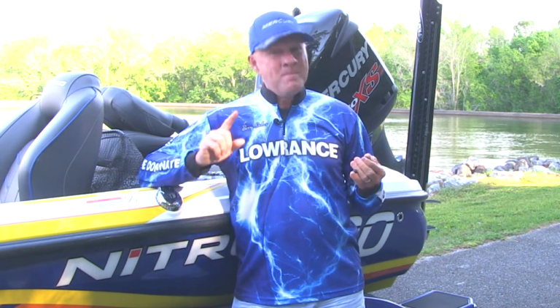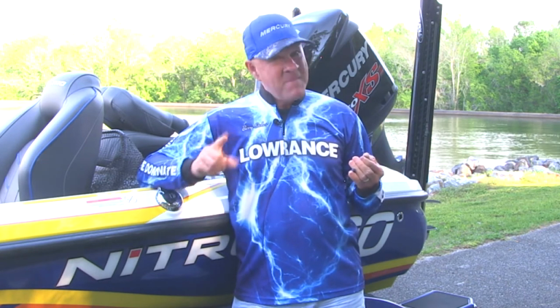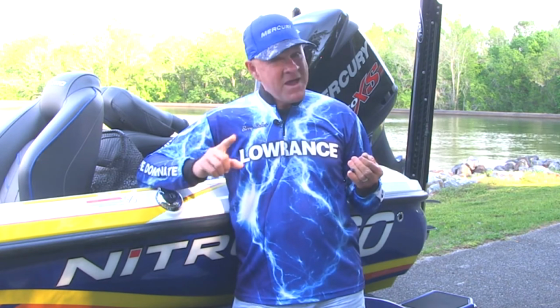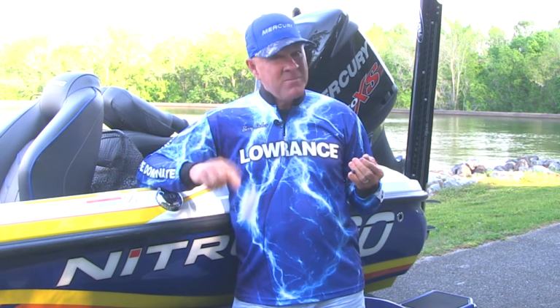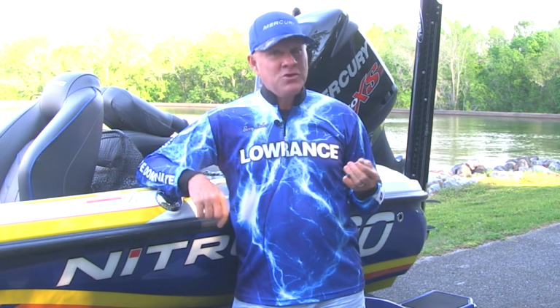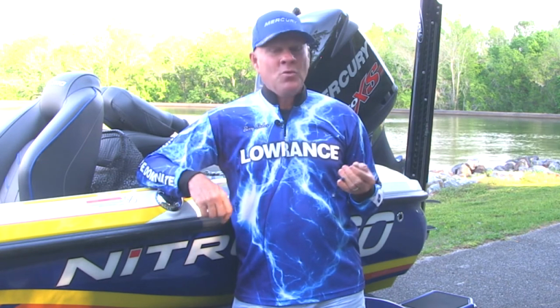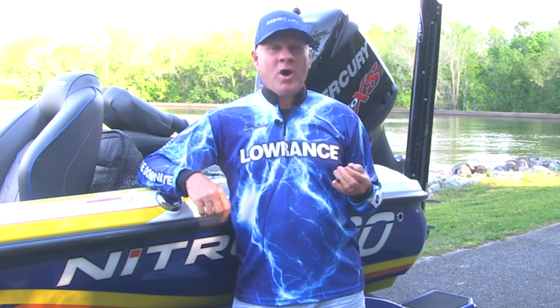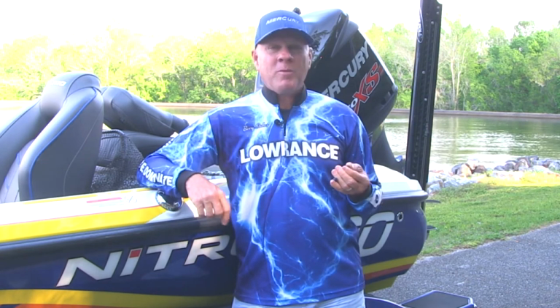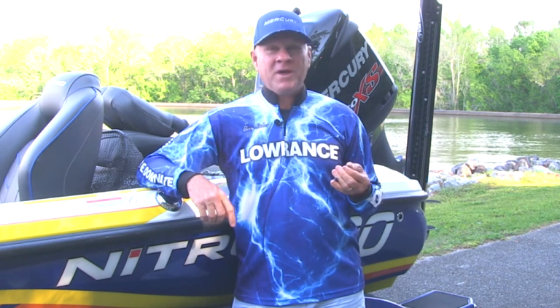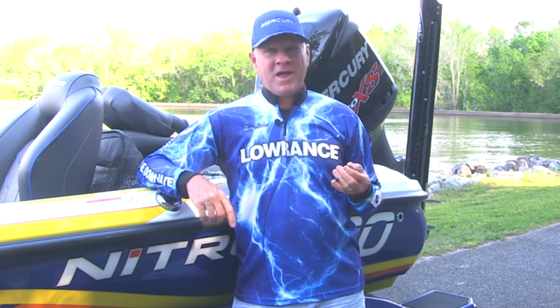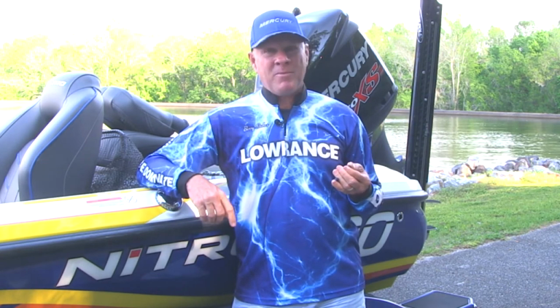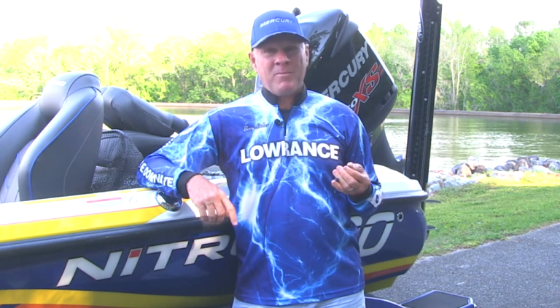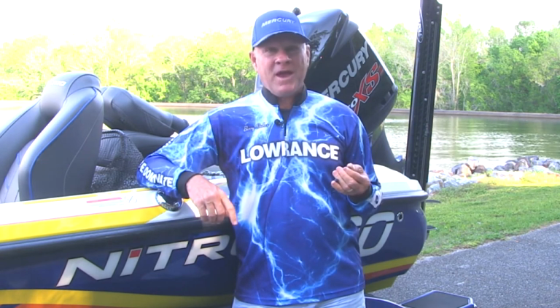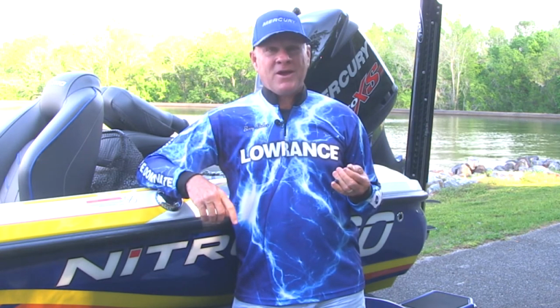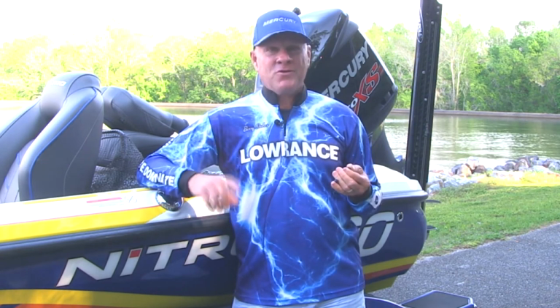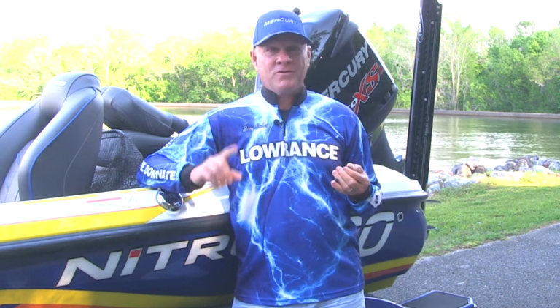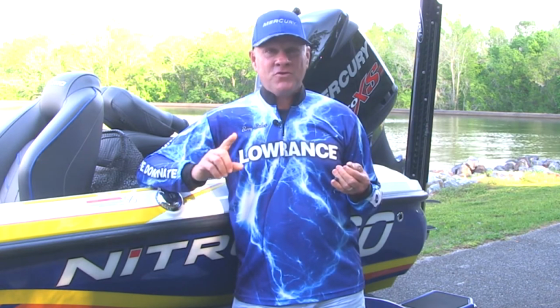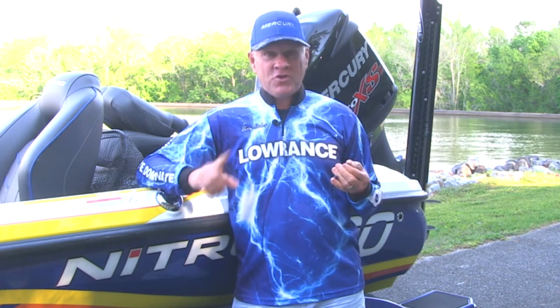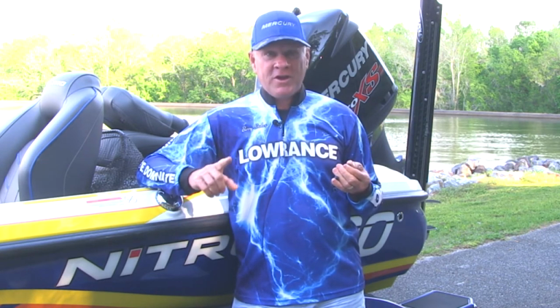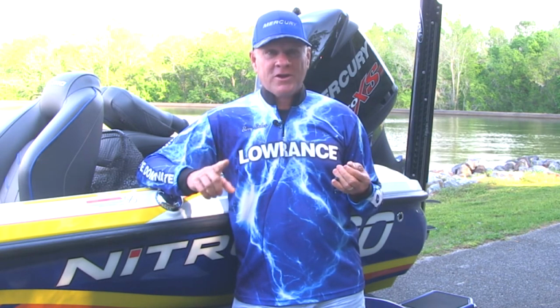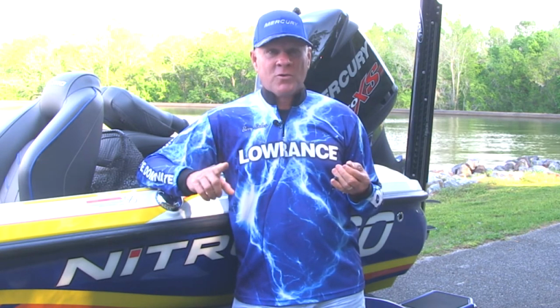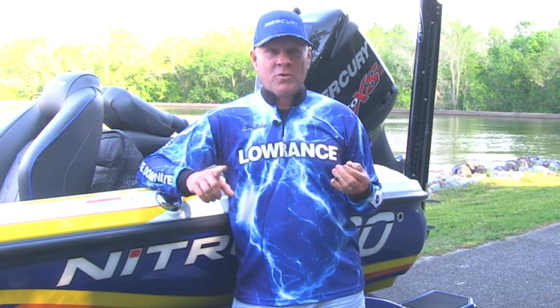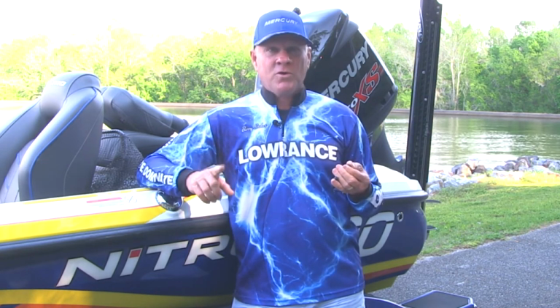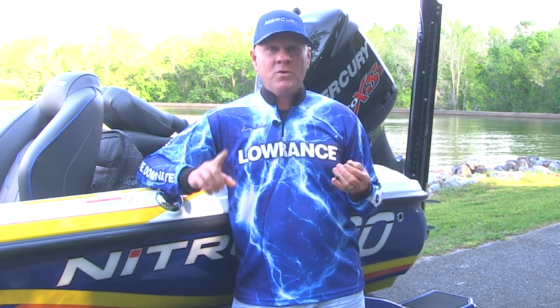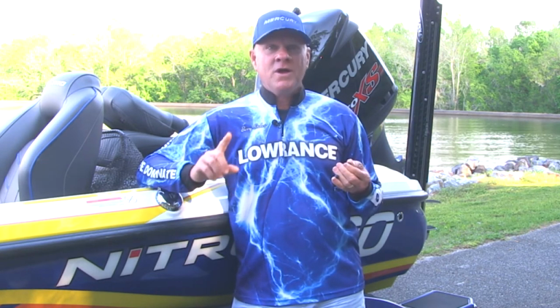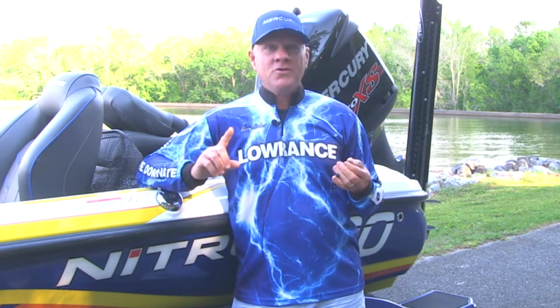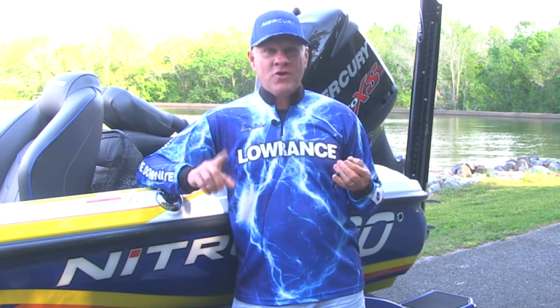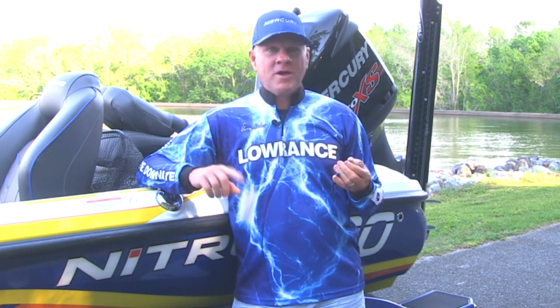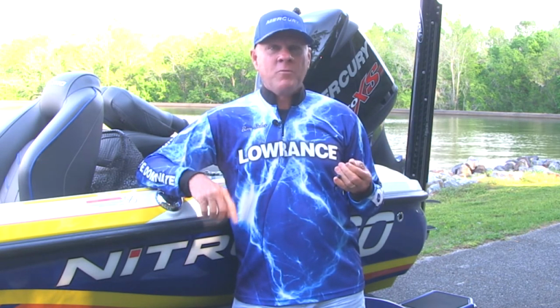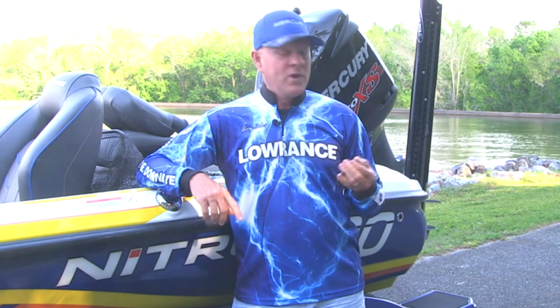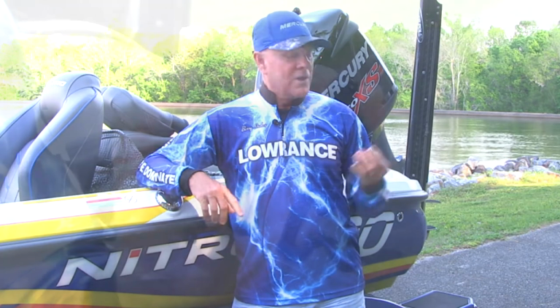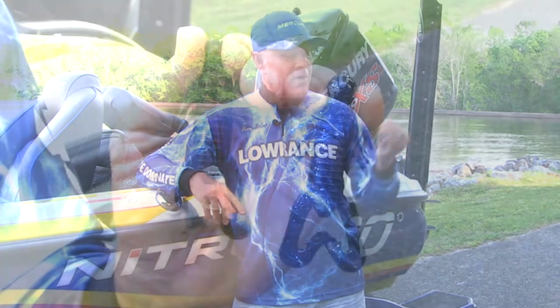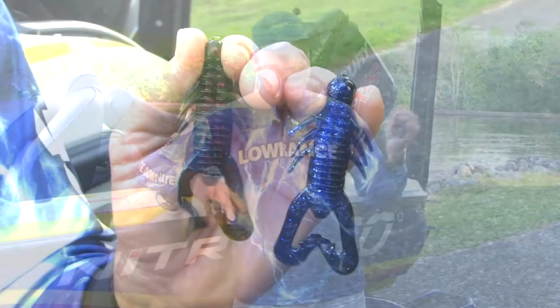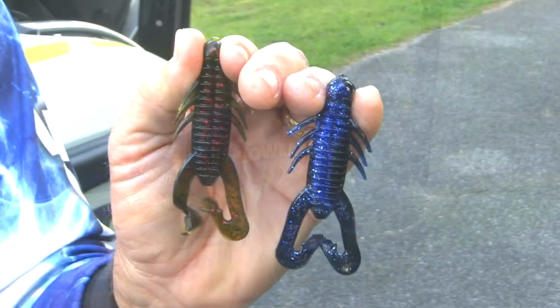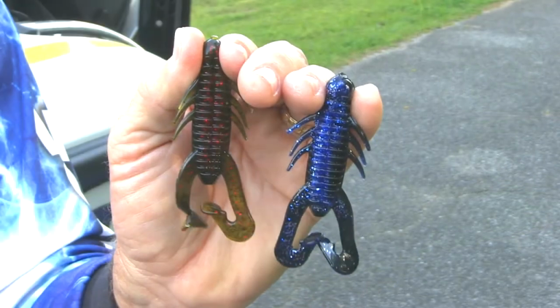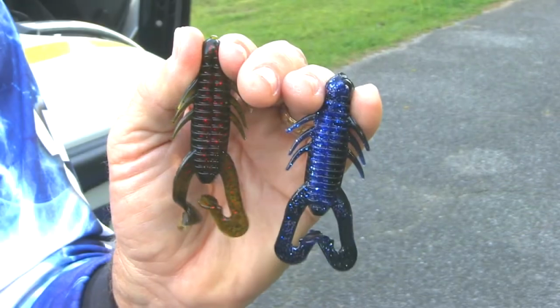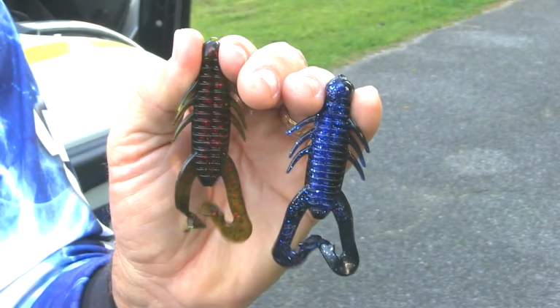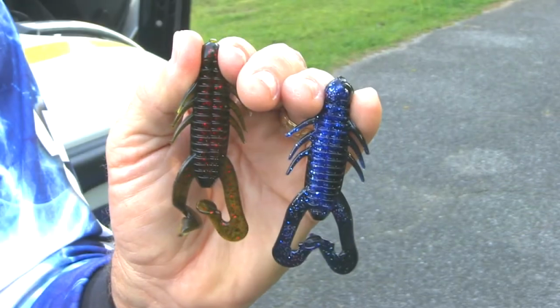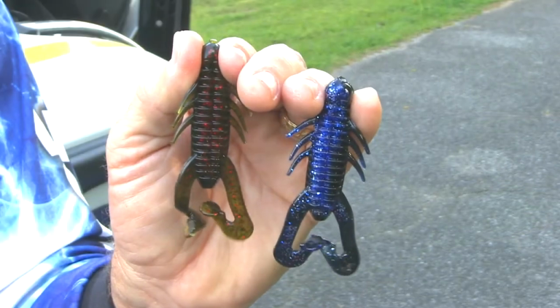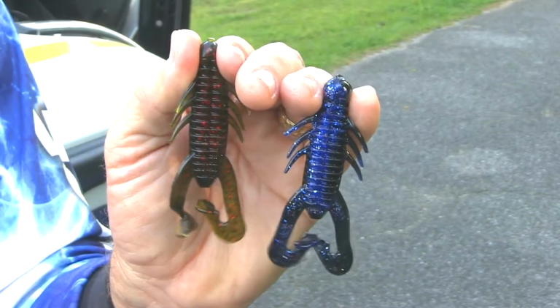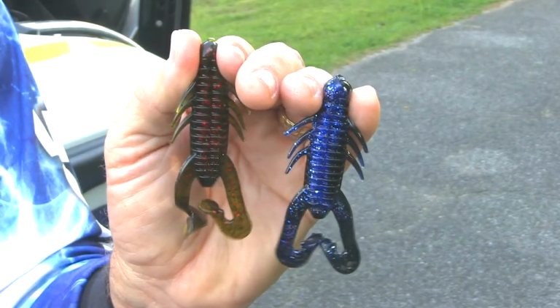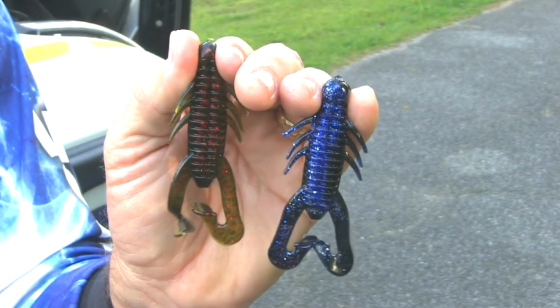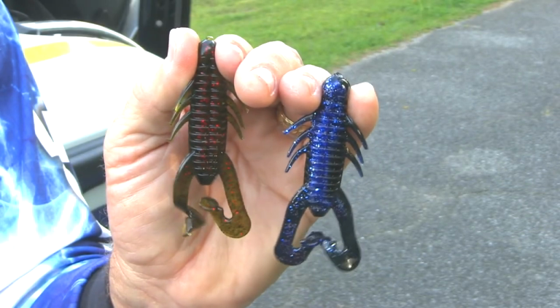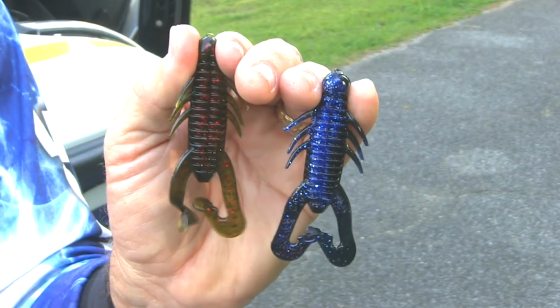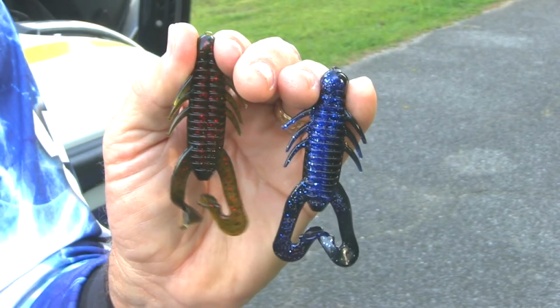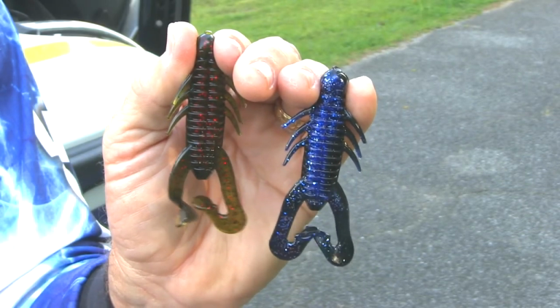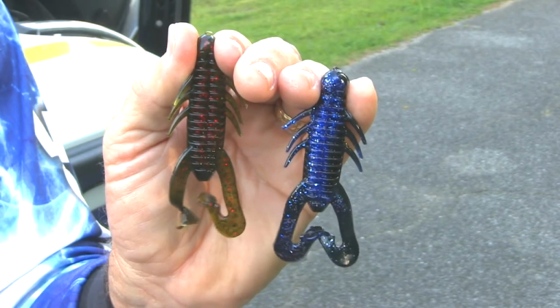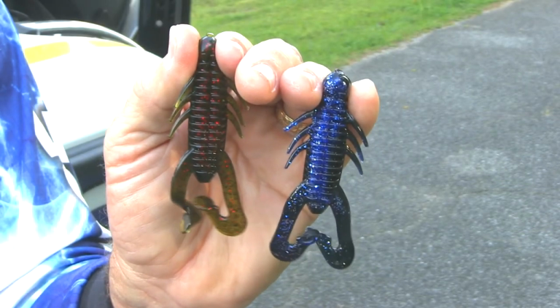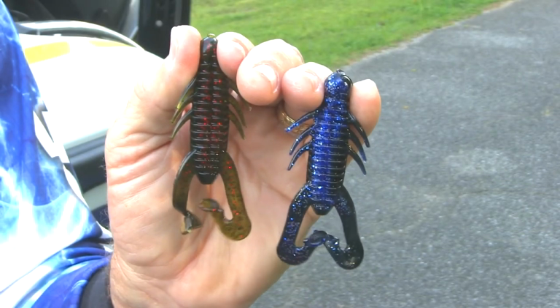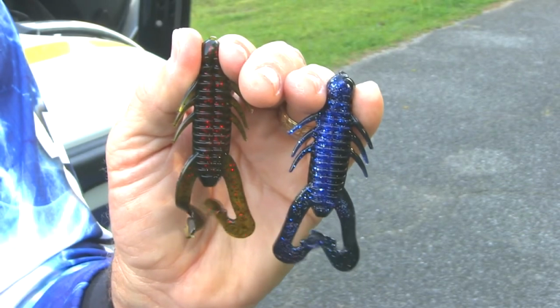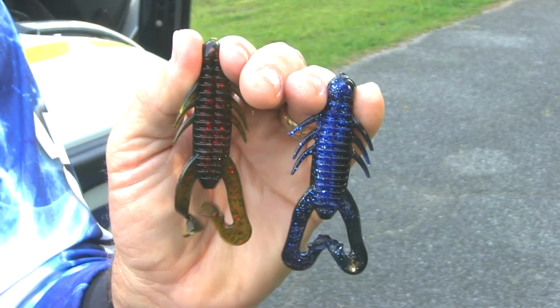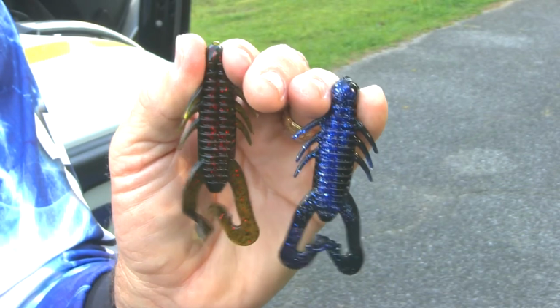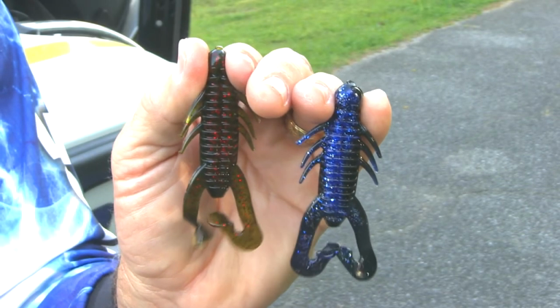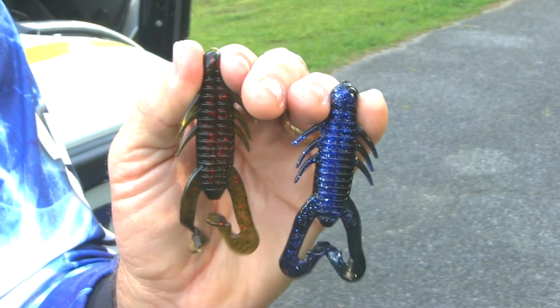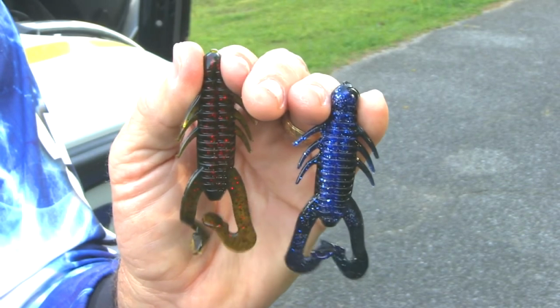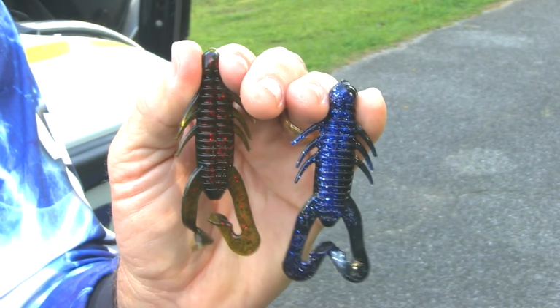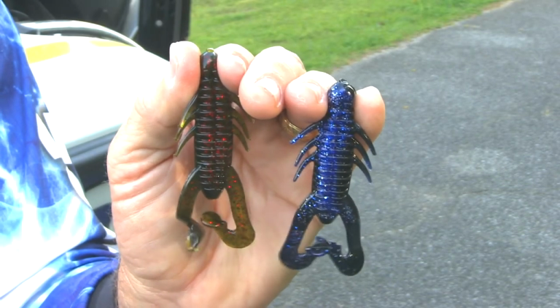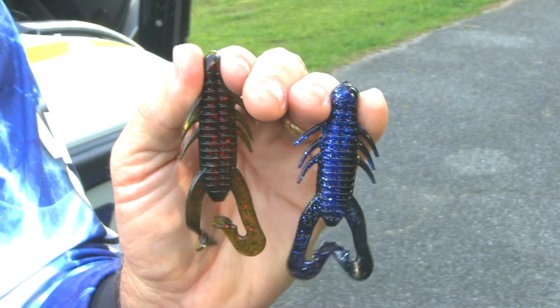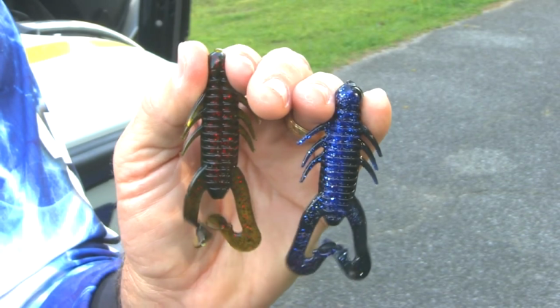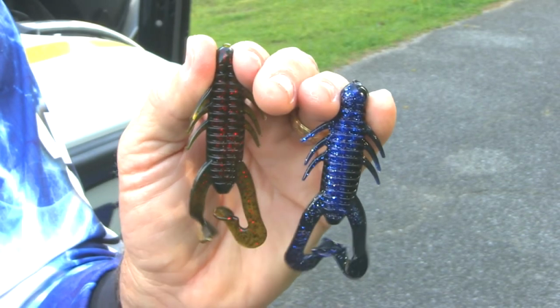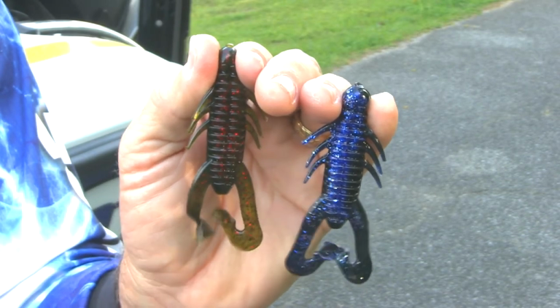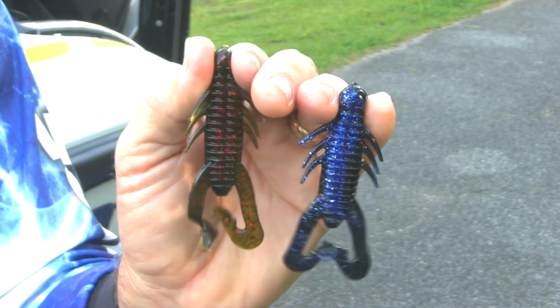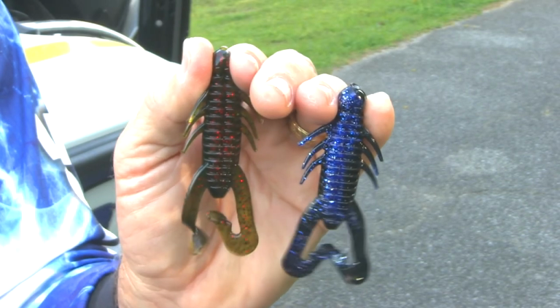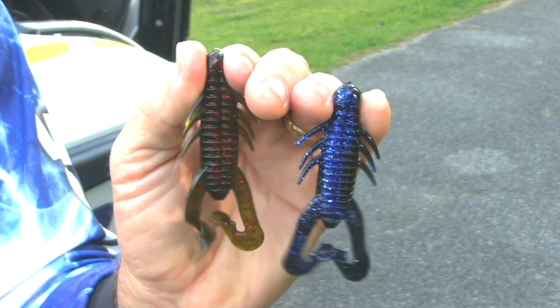Maybe you ought to pick up a package of Gene LaRue Jacob Wheeler Hammer Craws and give them a try on your favorite bass lake.